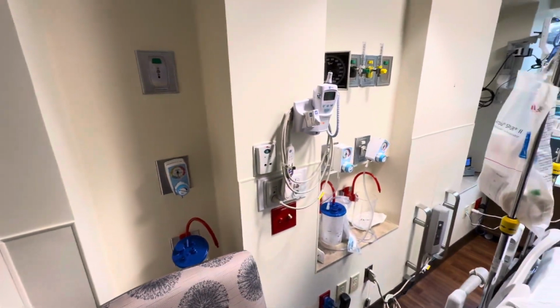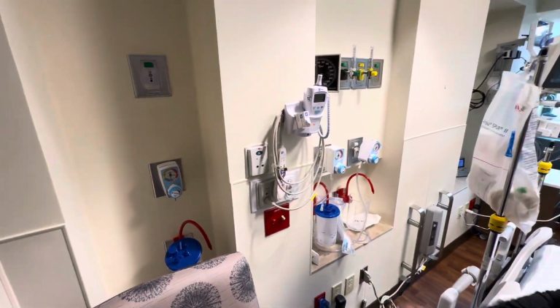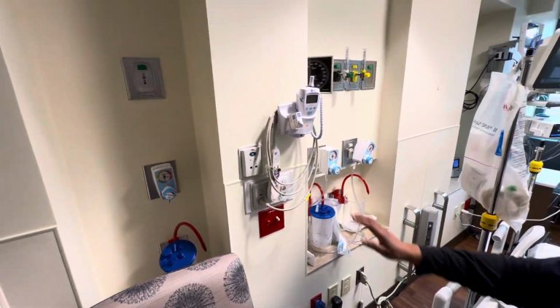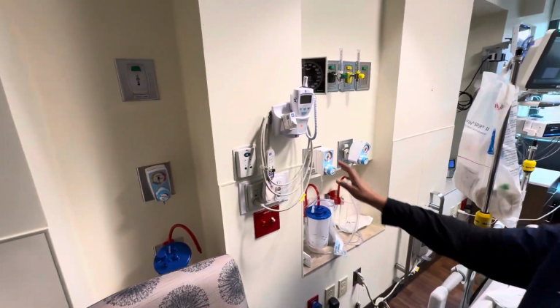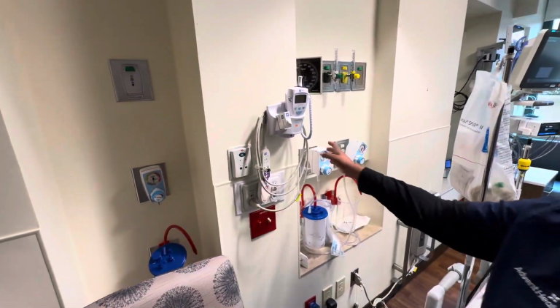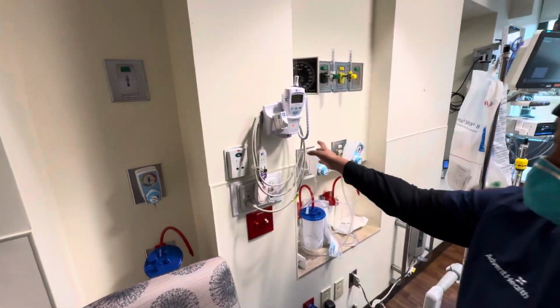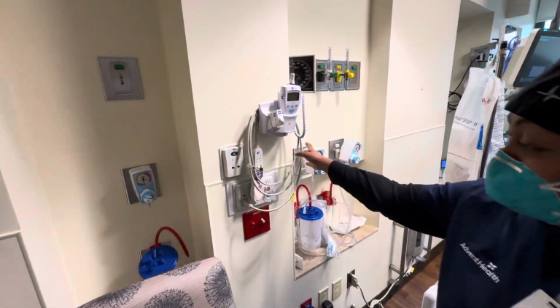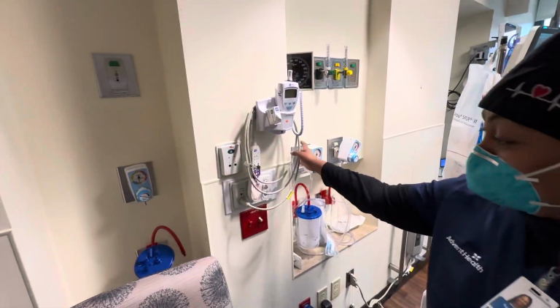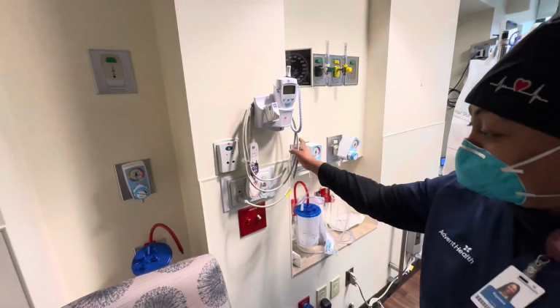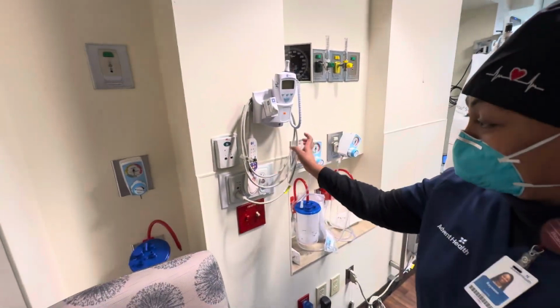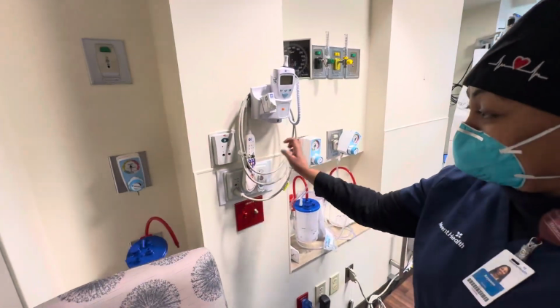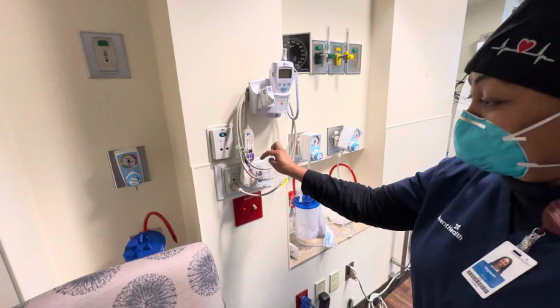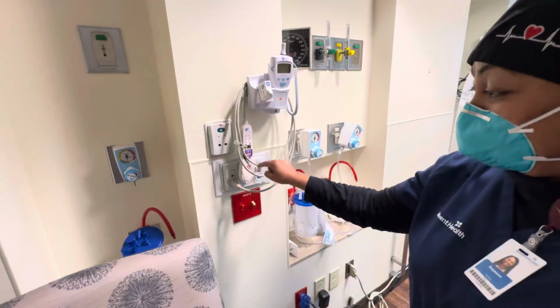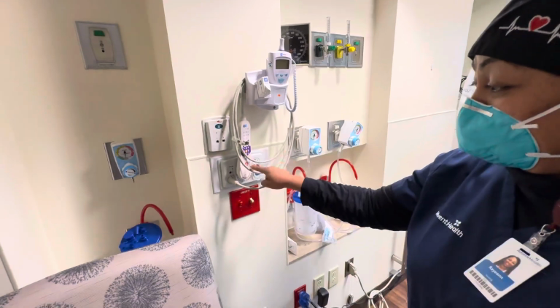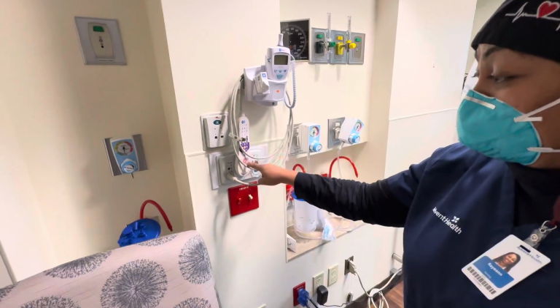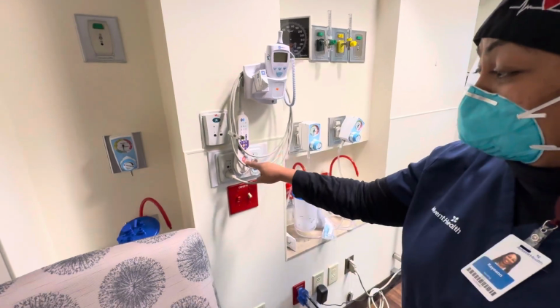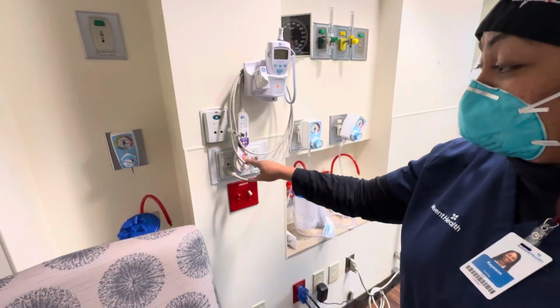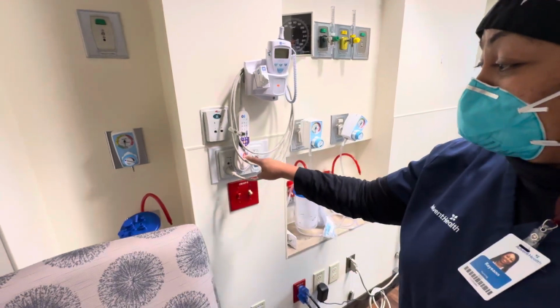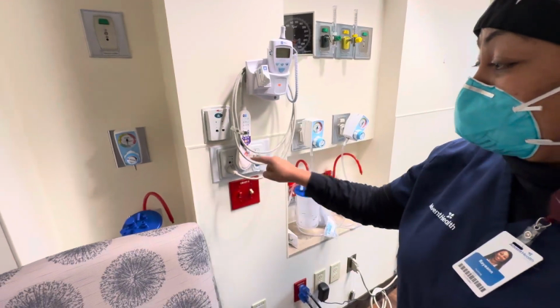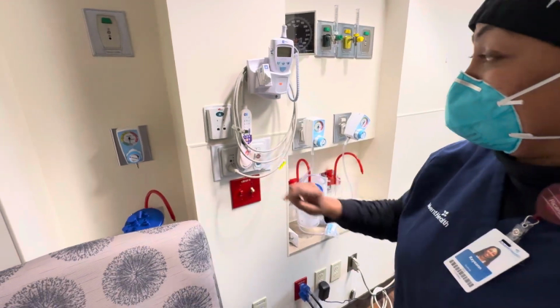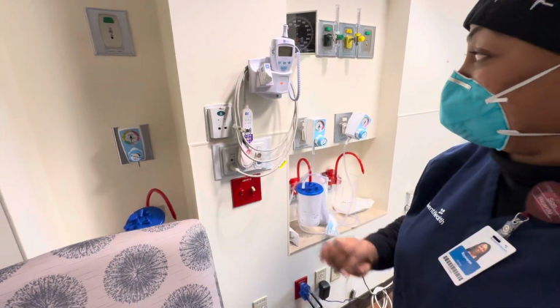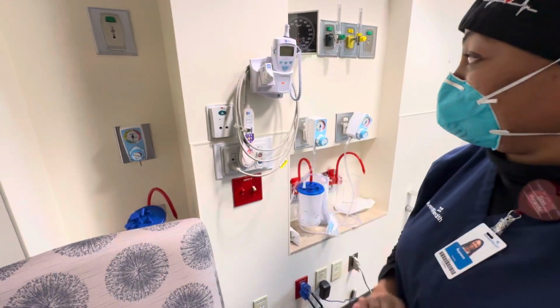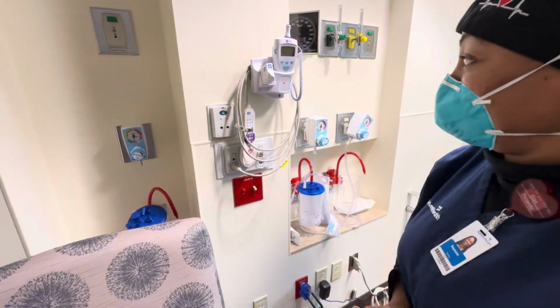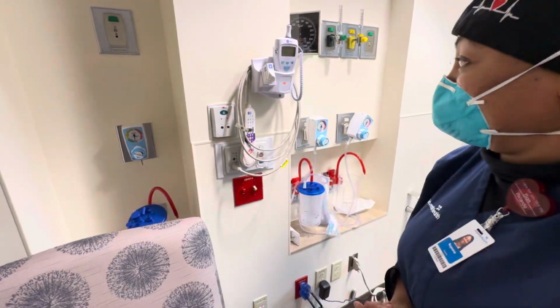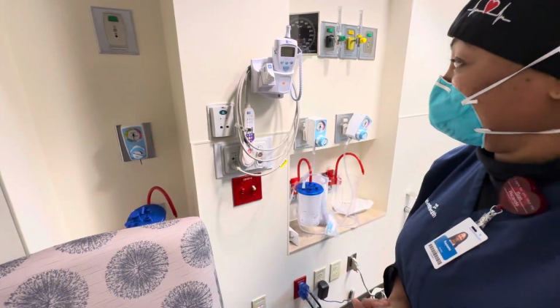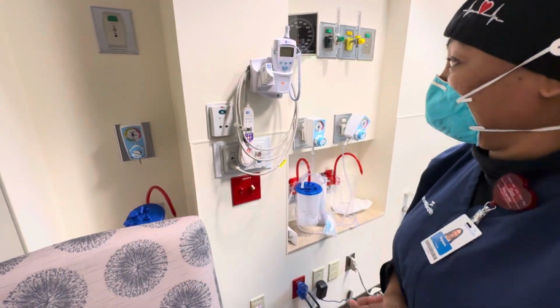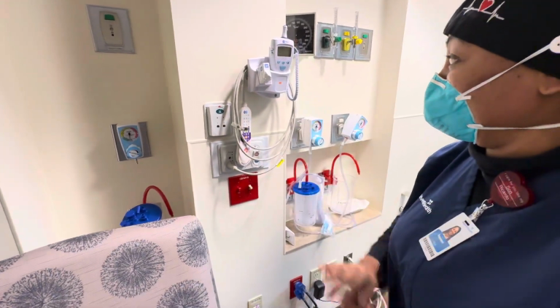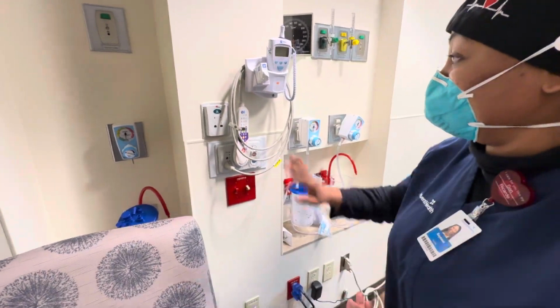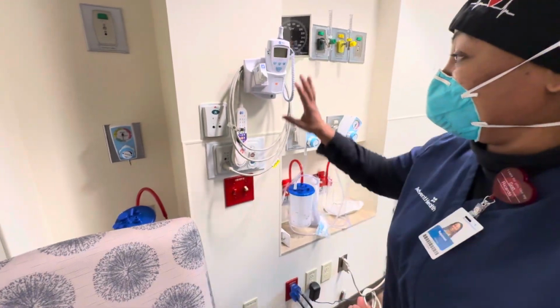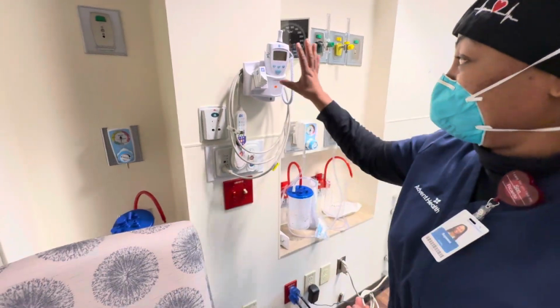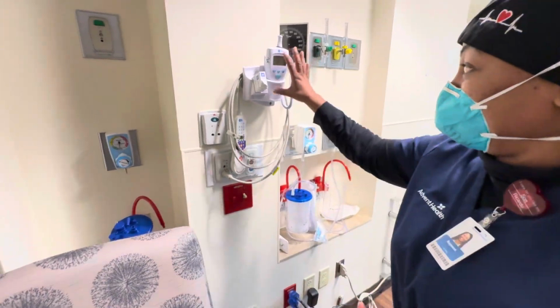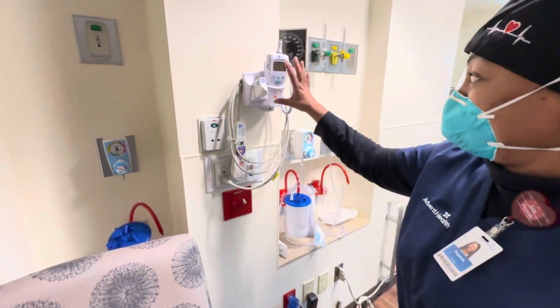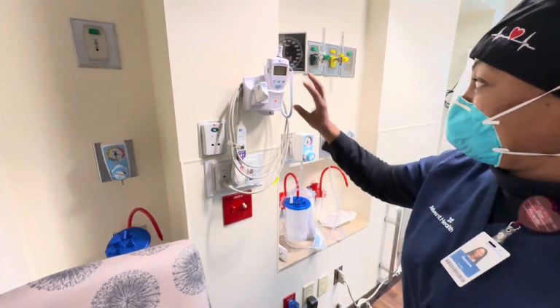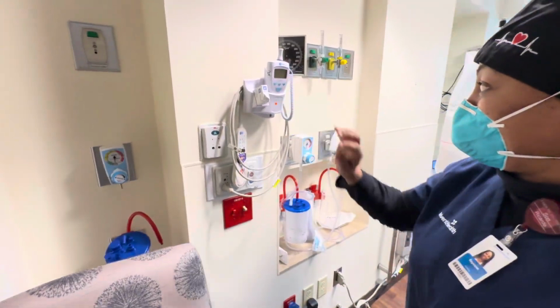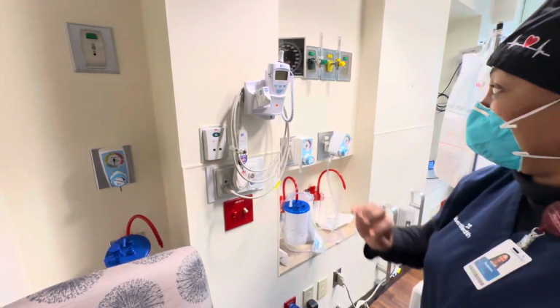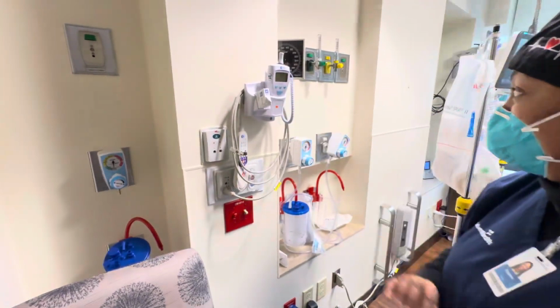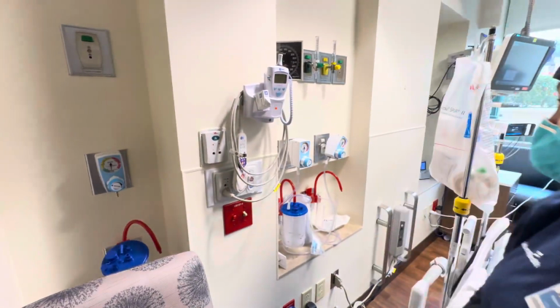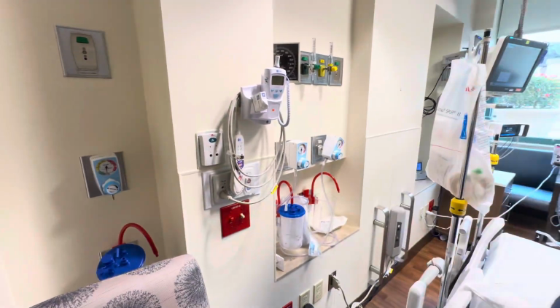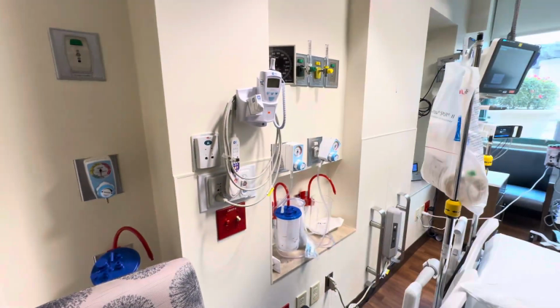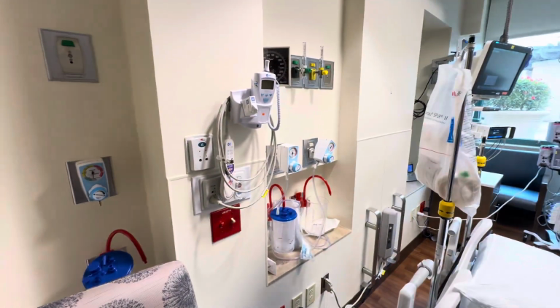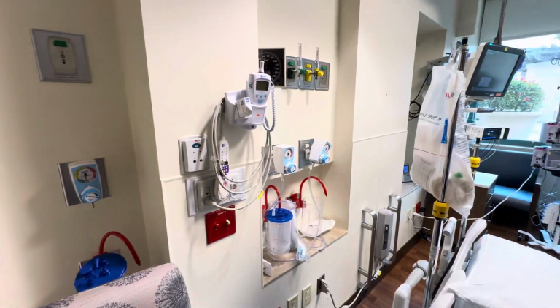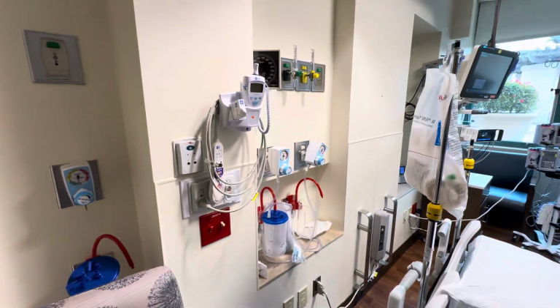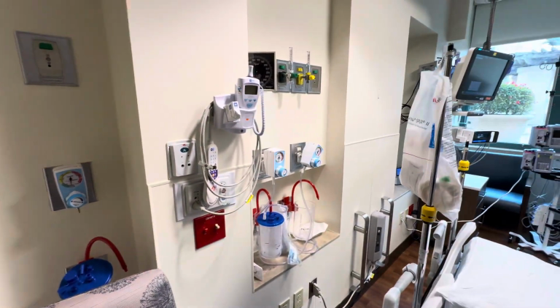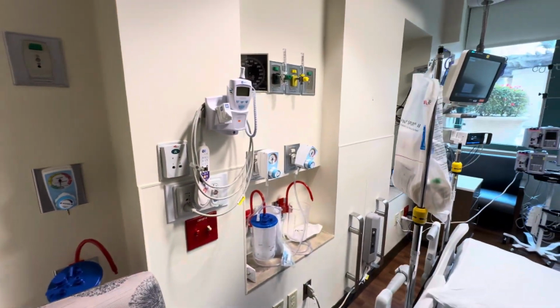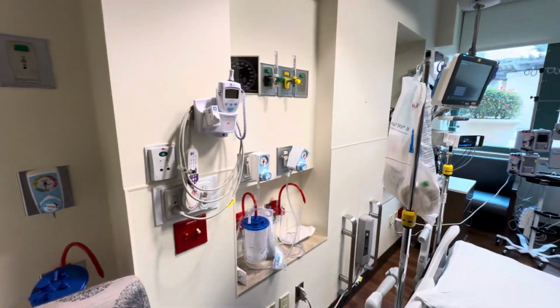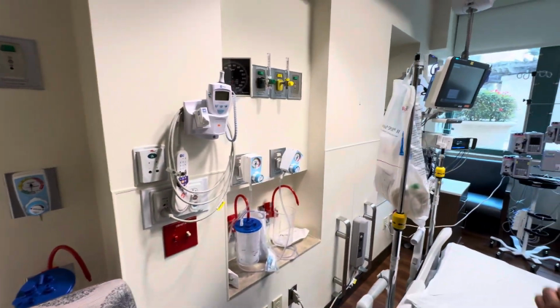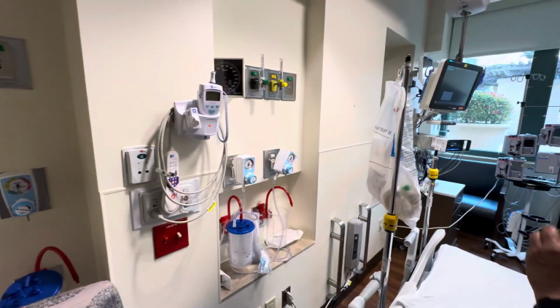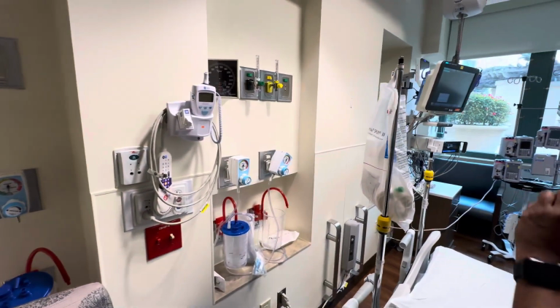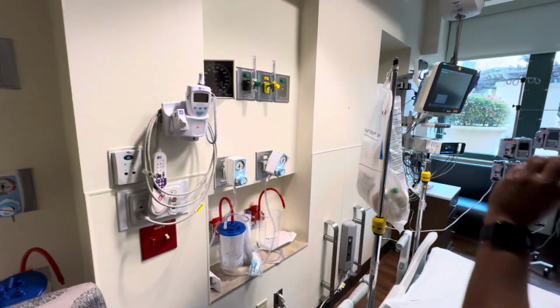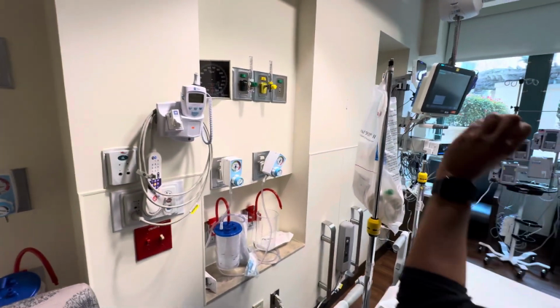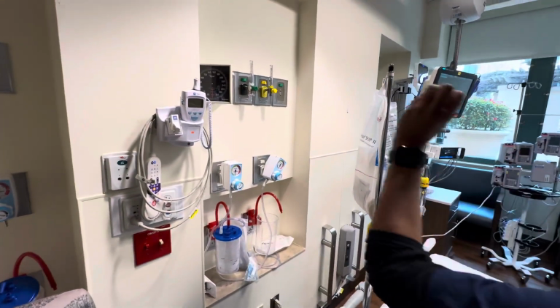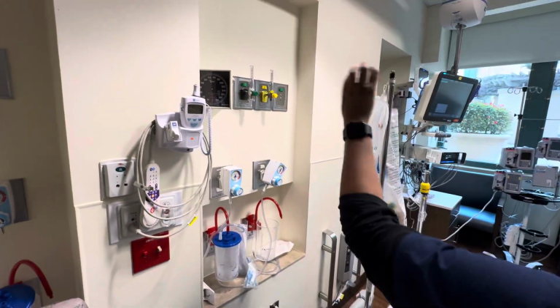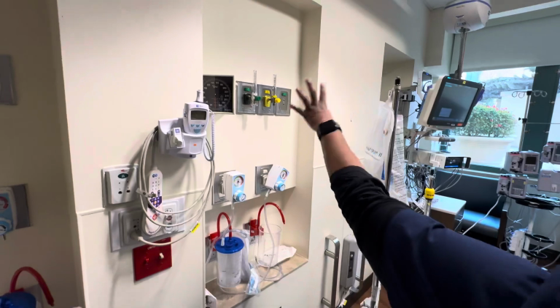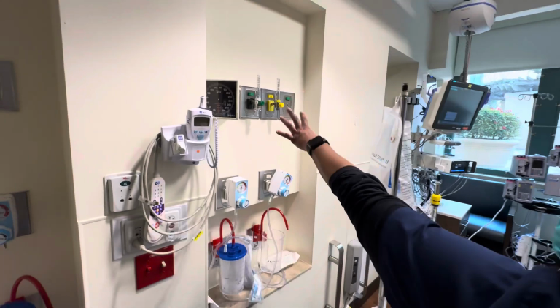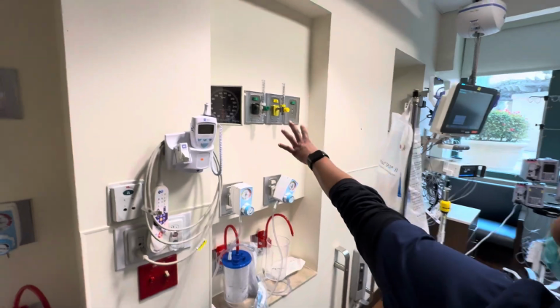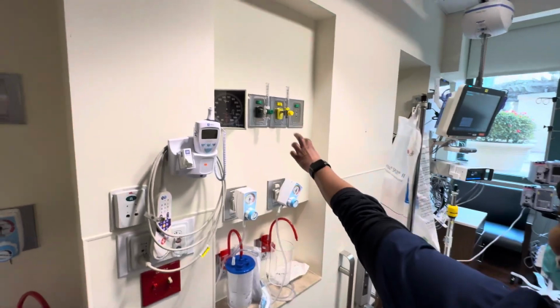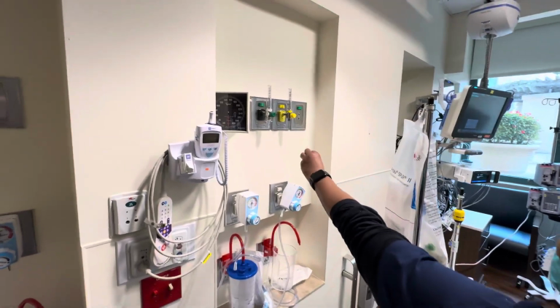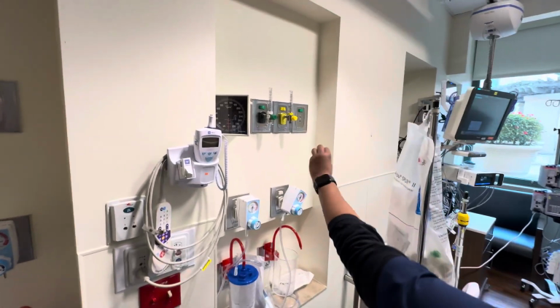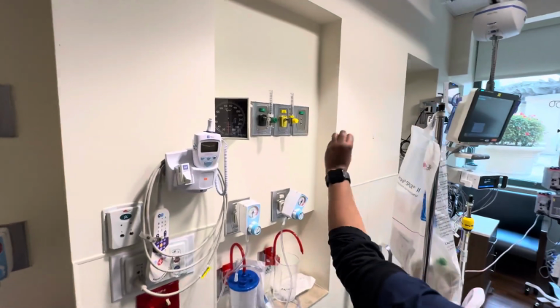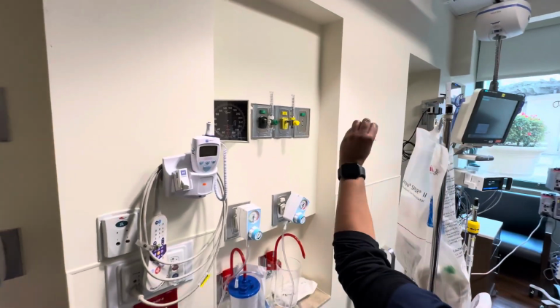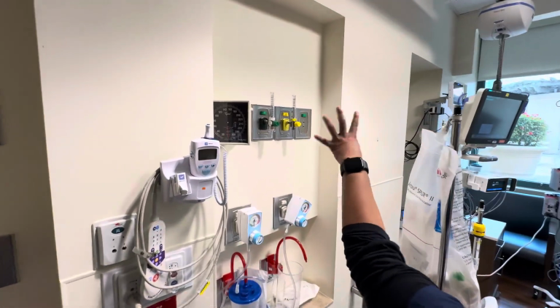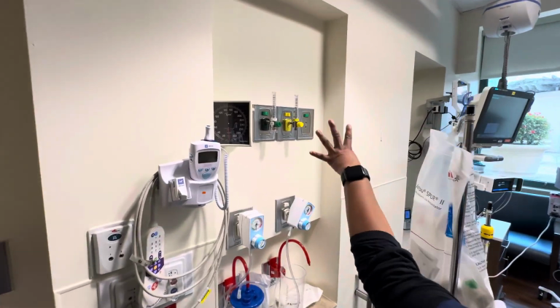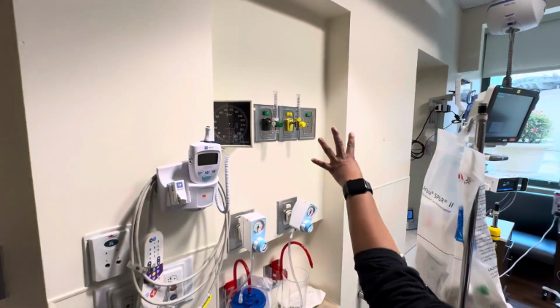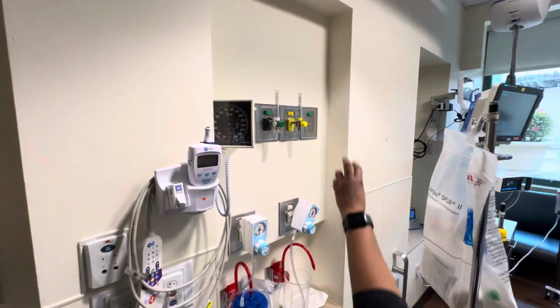We have our call bell if the patient needs to call the nurse. Thermometer. Oxygen source.